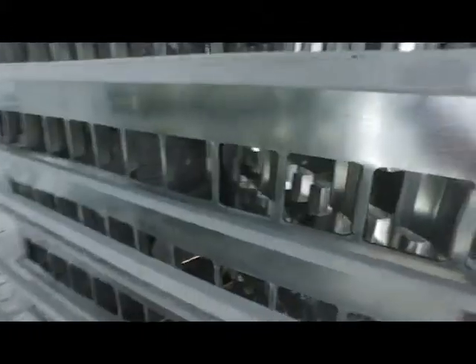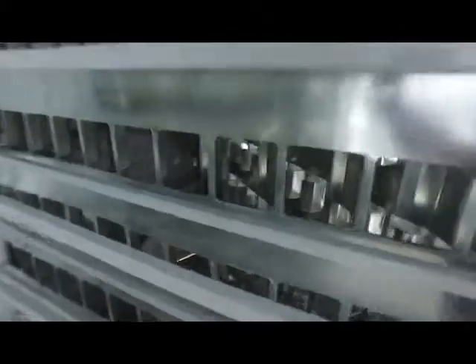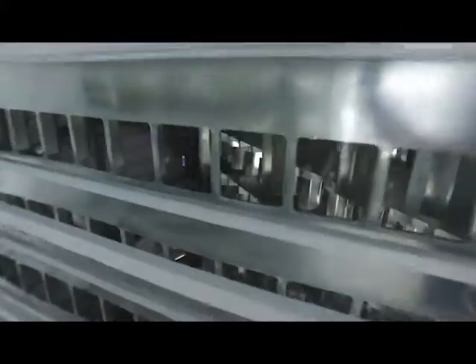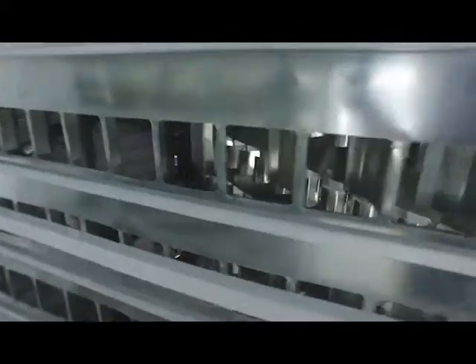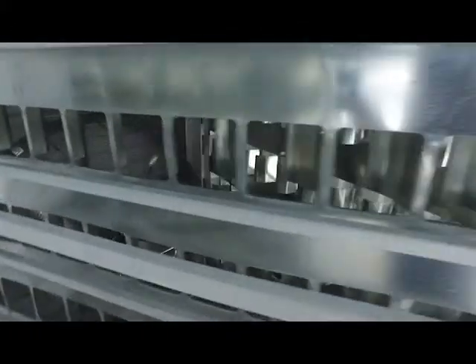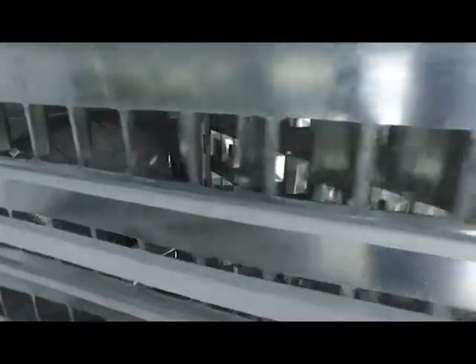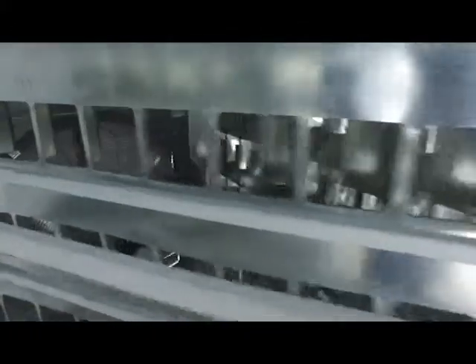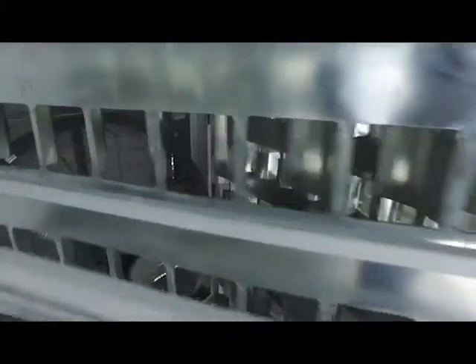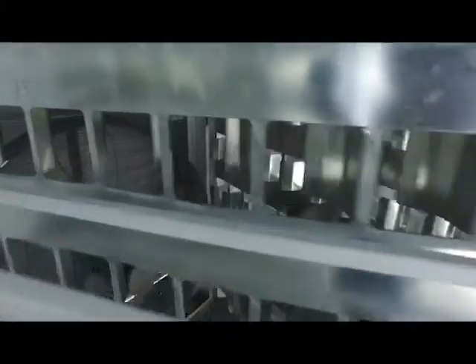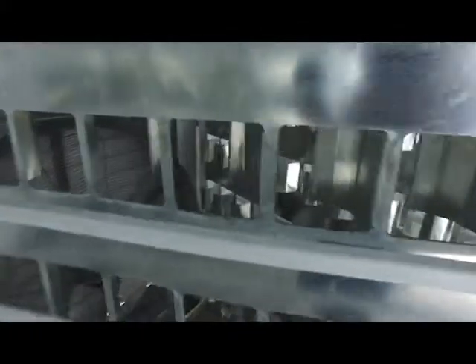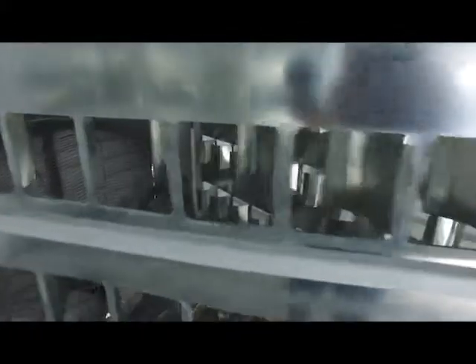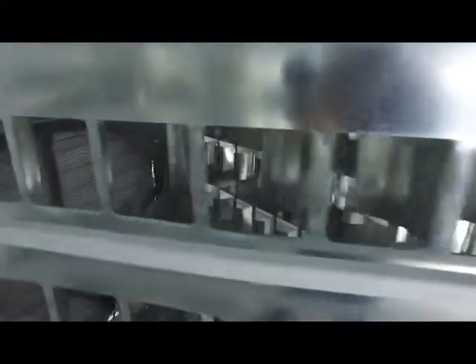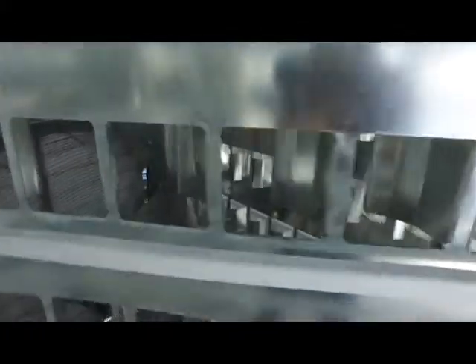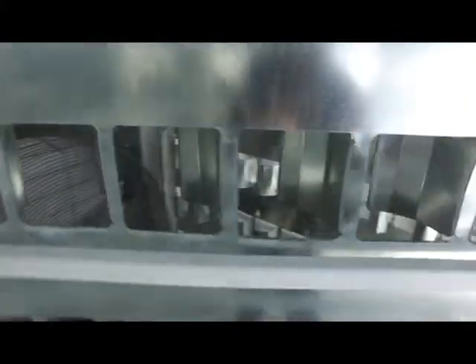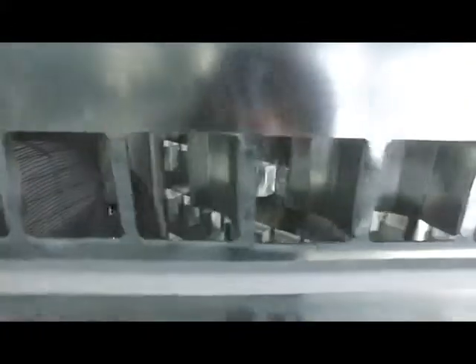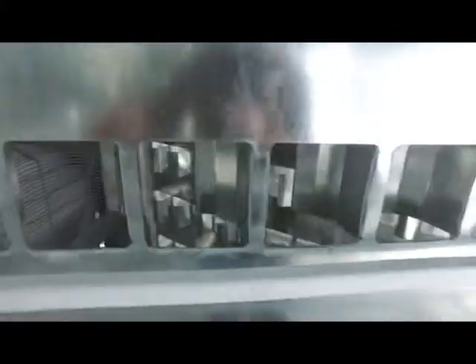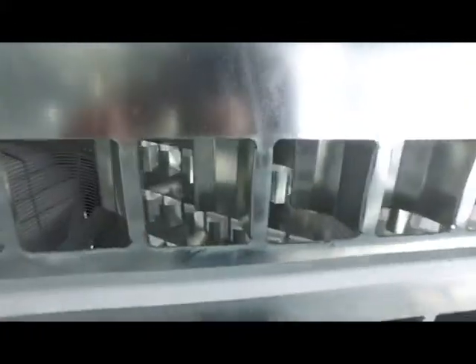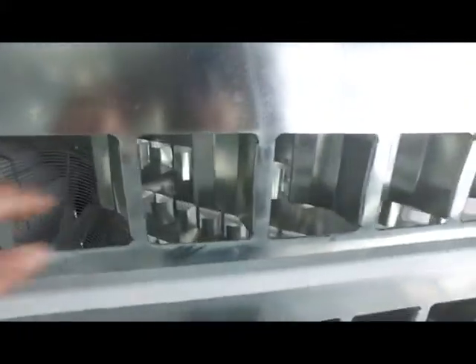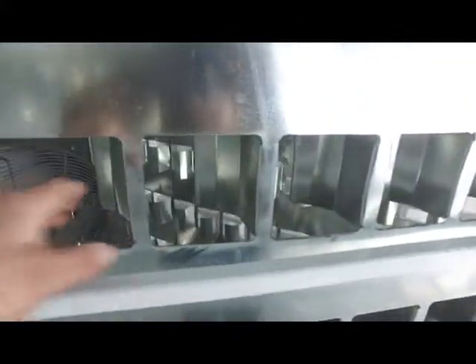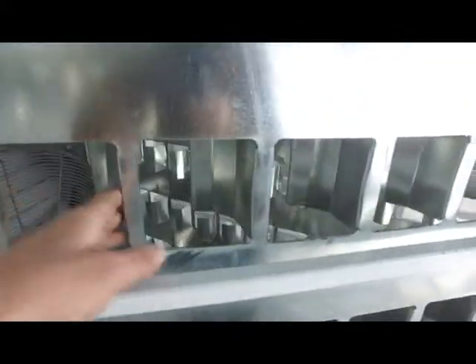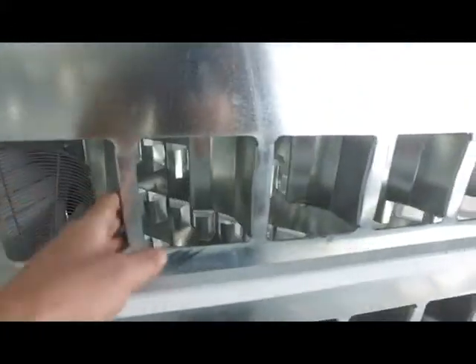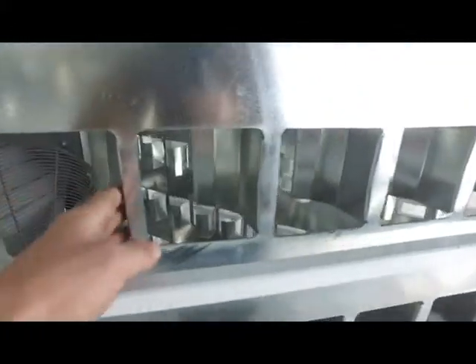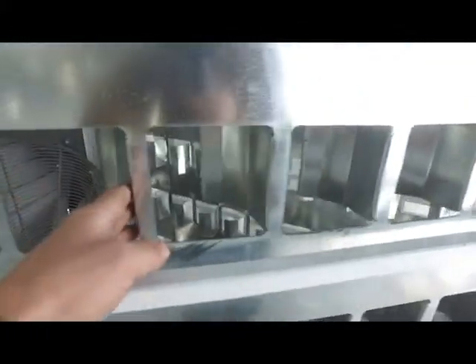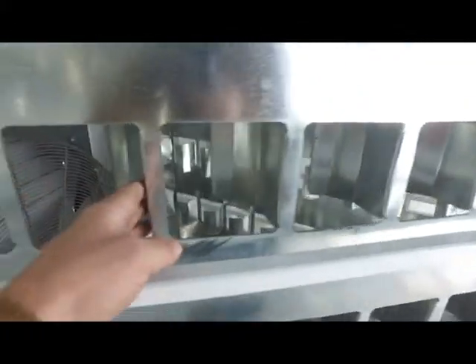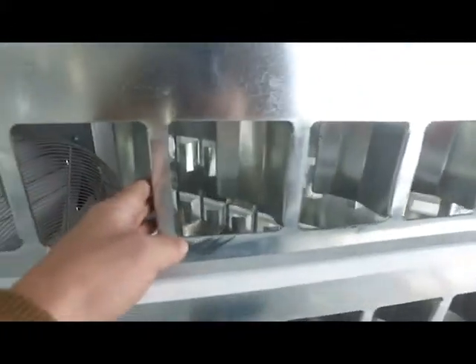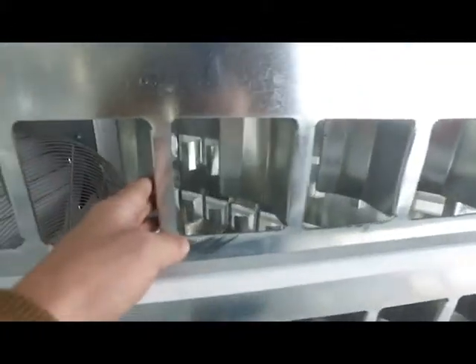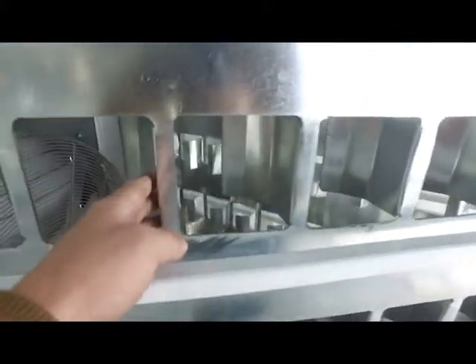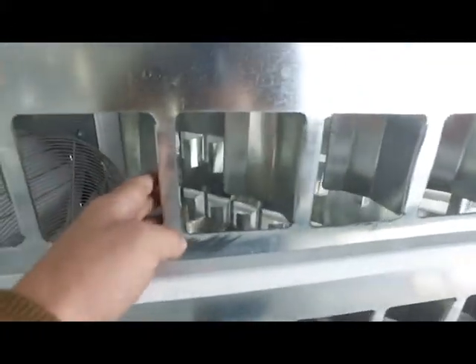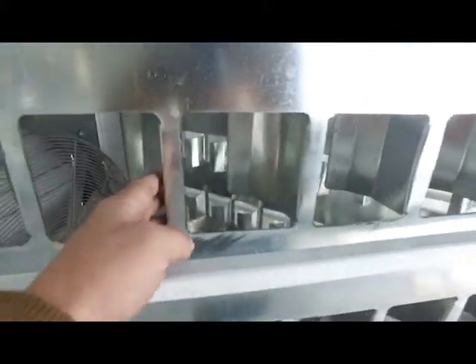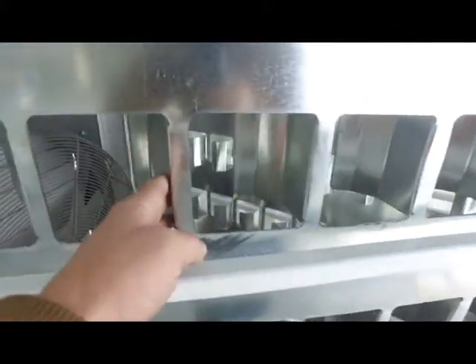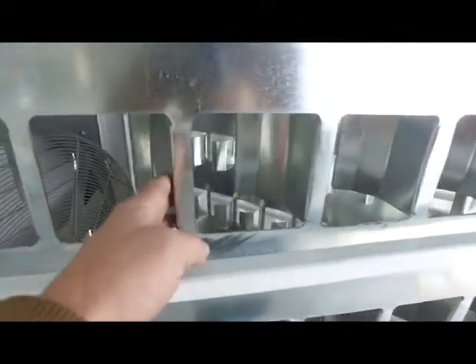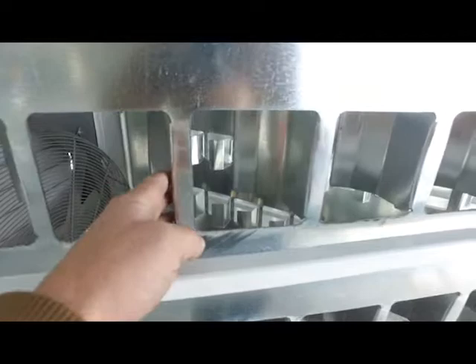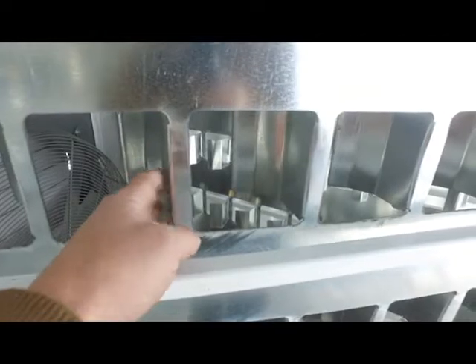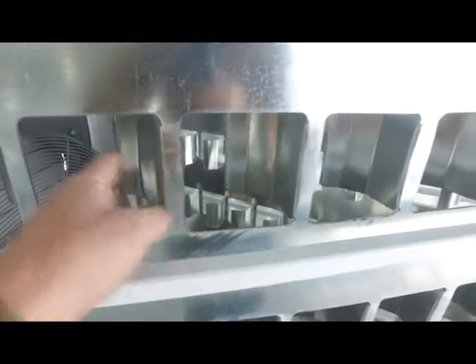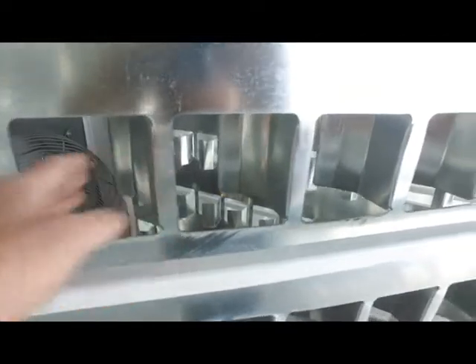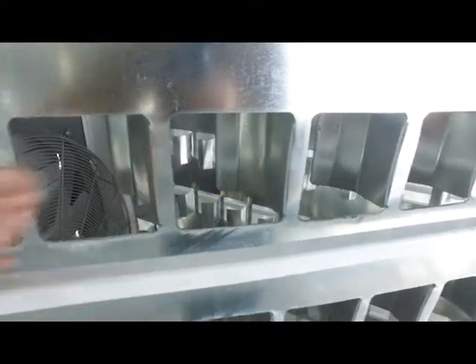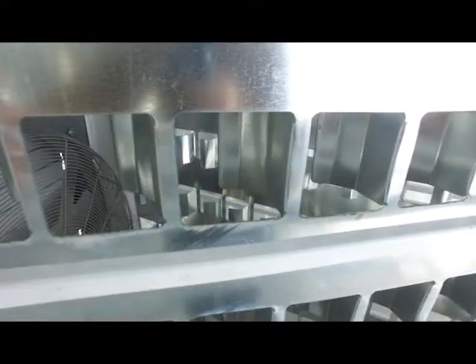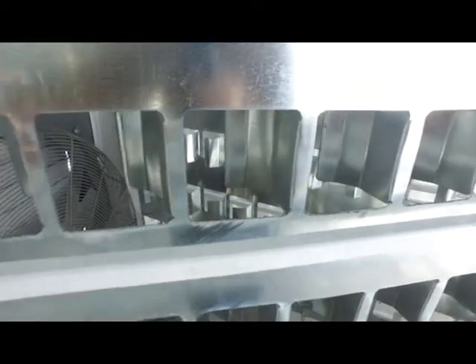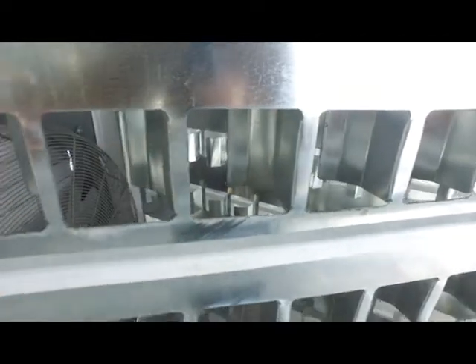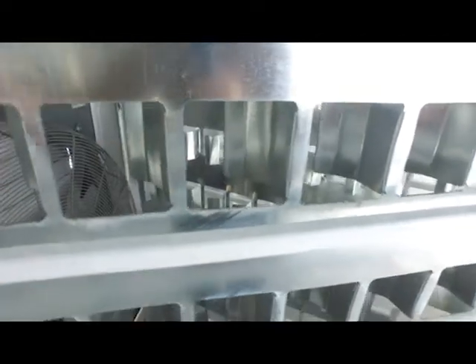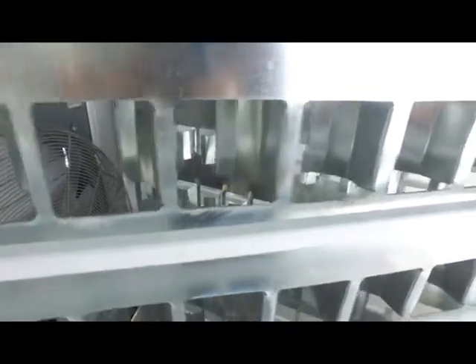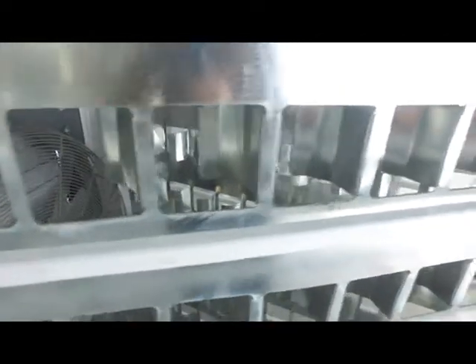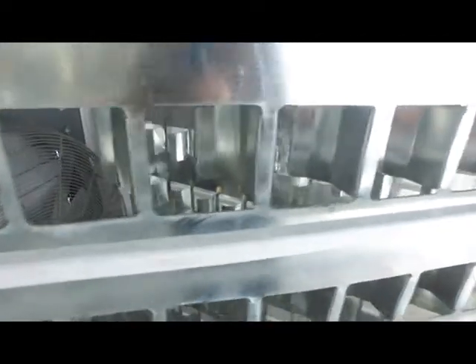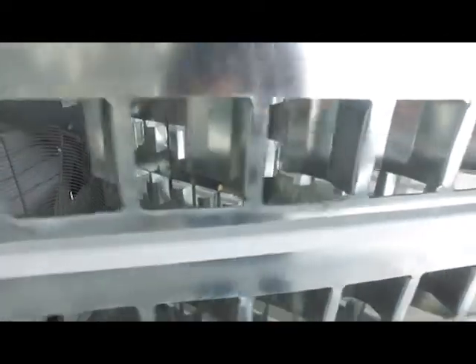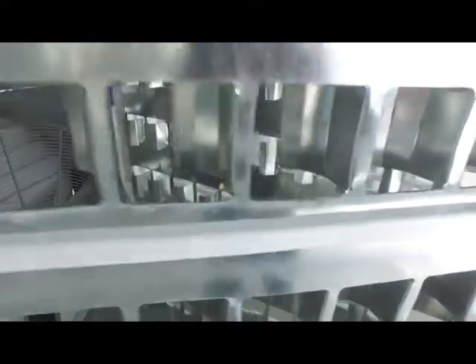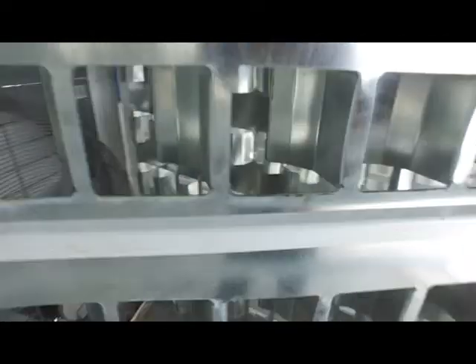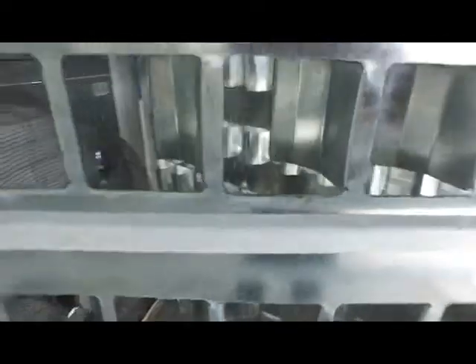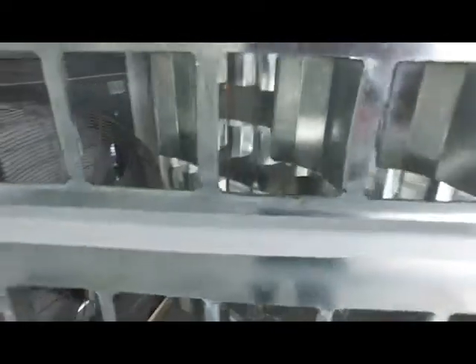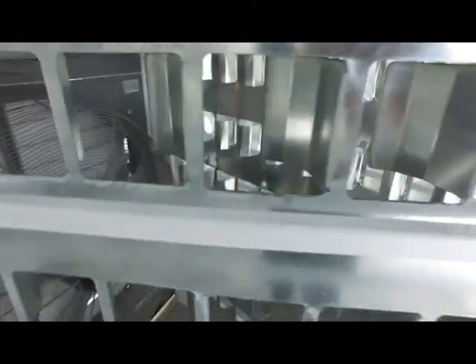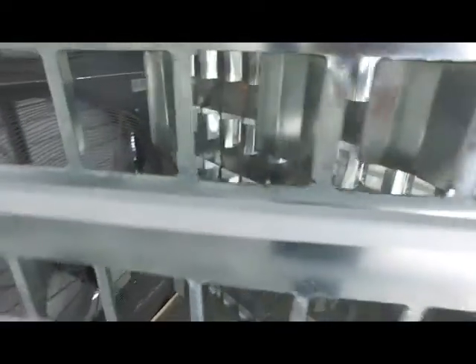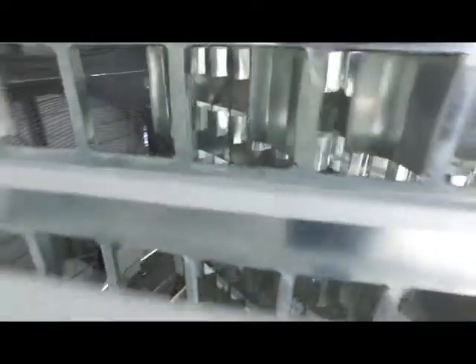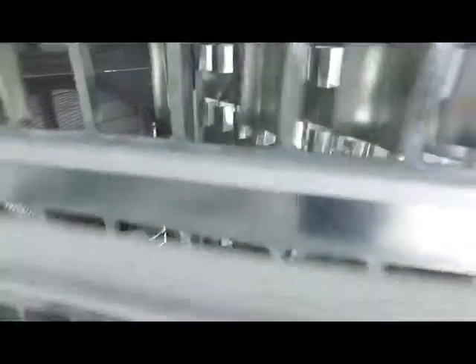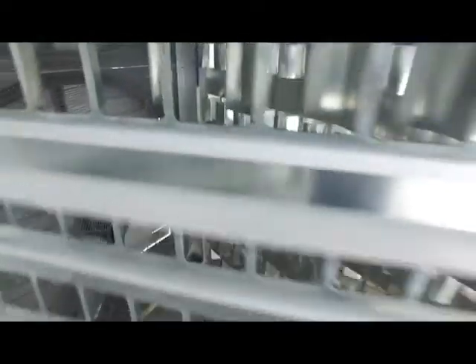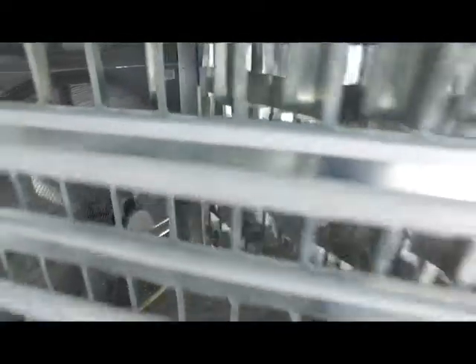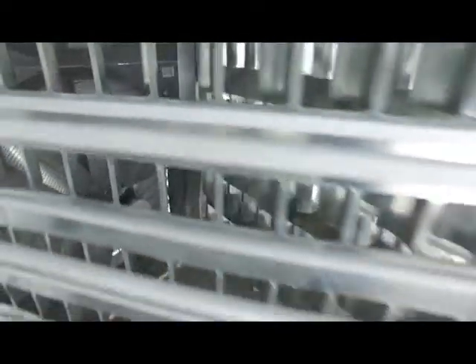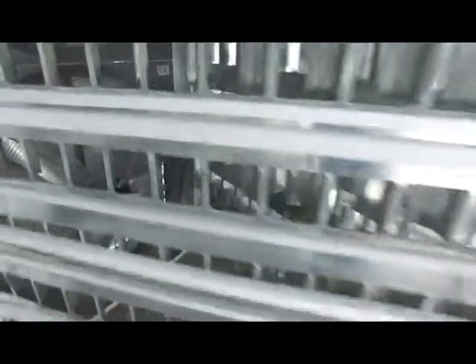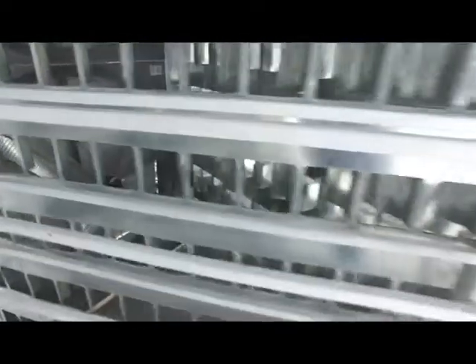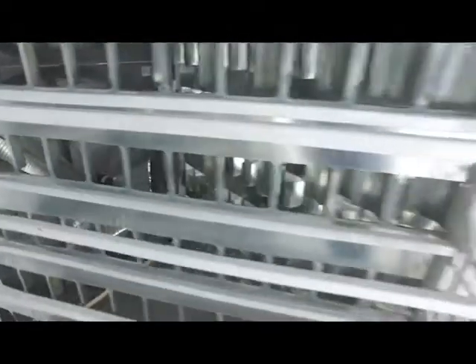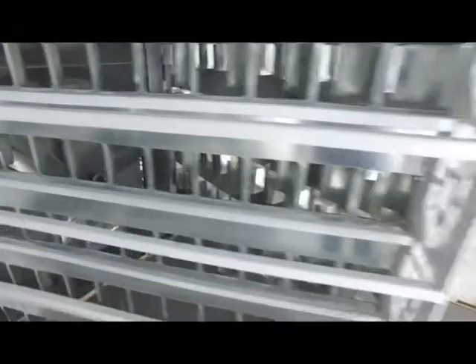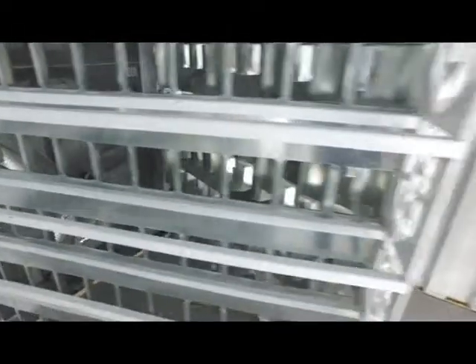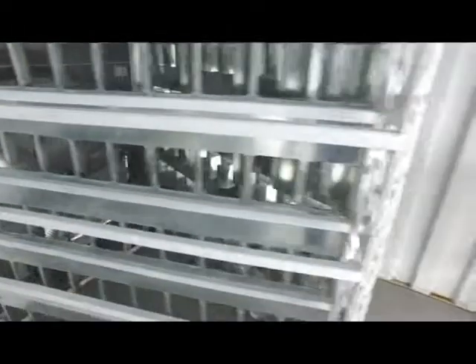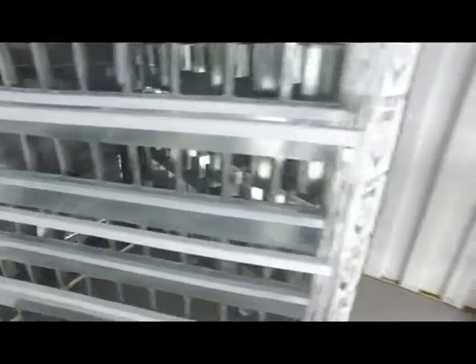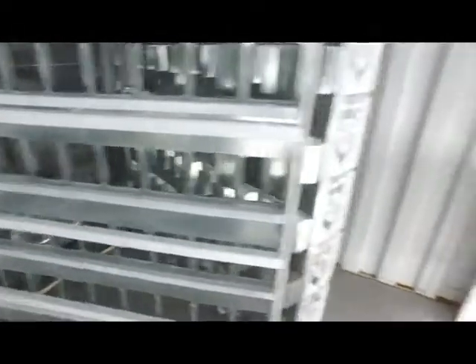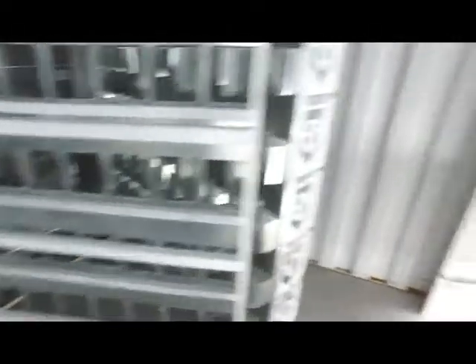We have the same hot aisle containment. We have these diffusers here which shape the air and help move it over towards the hot aisle zone.